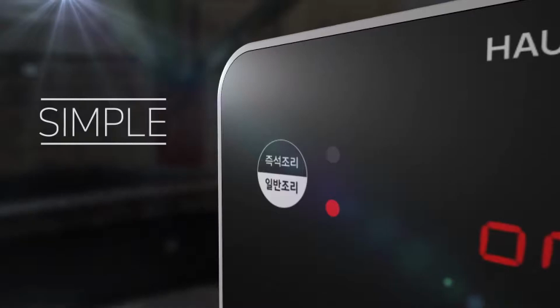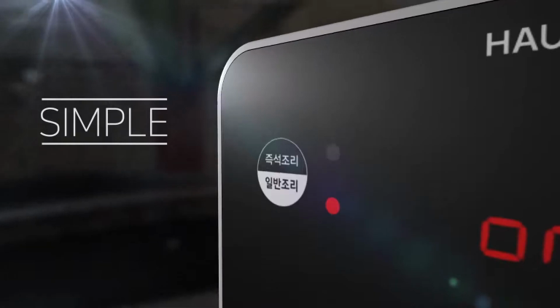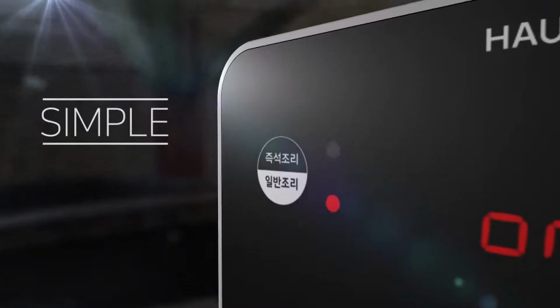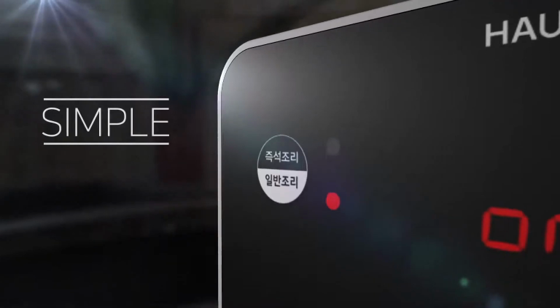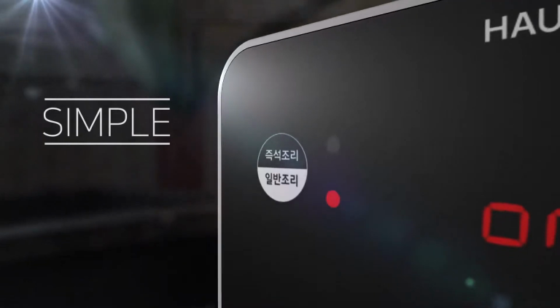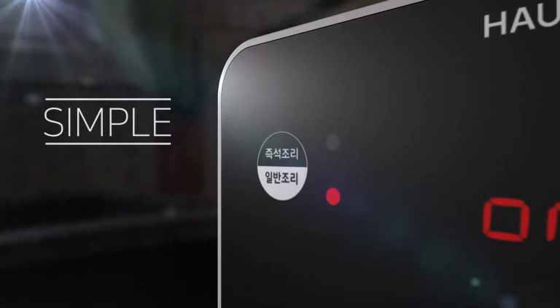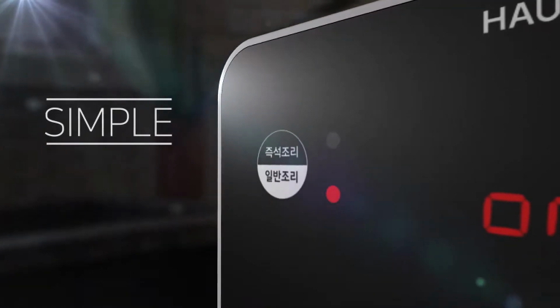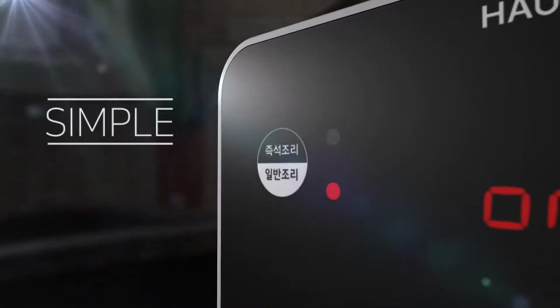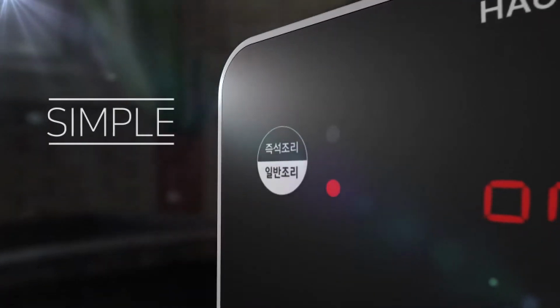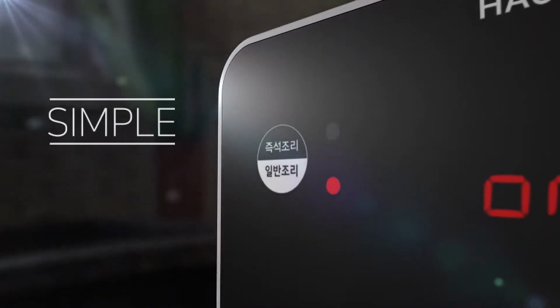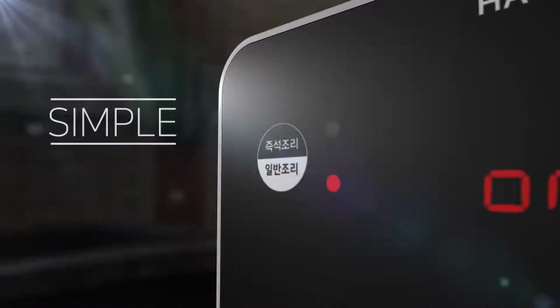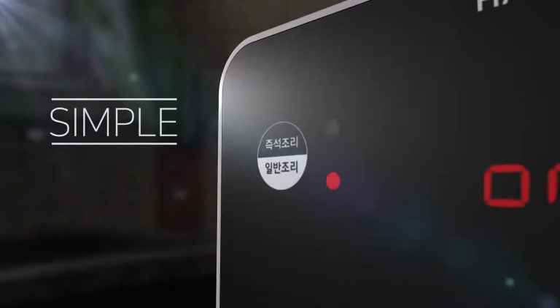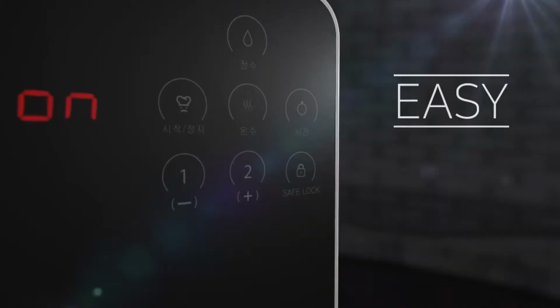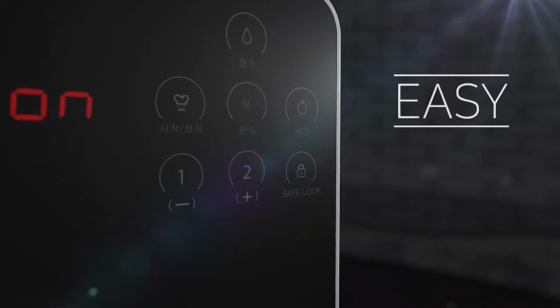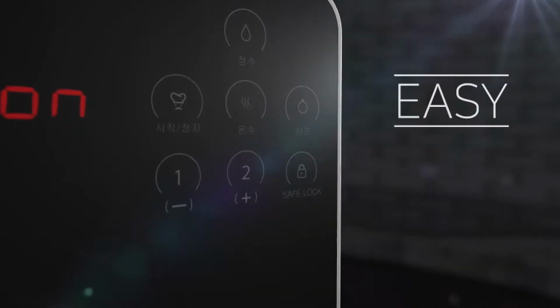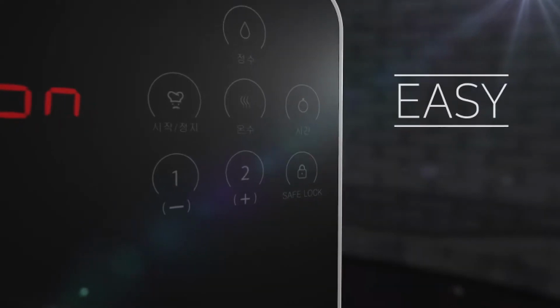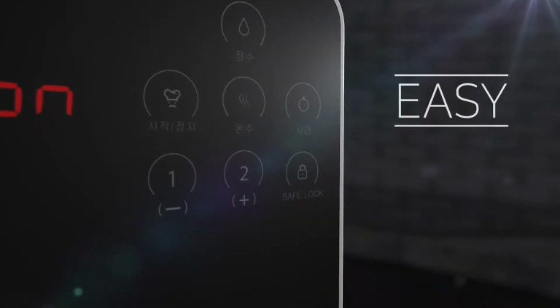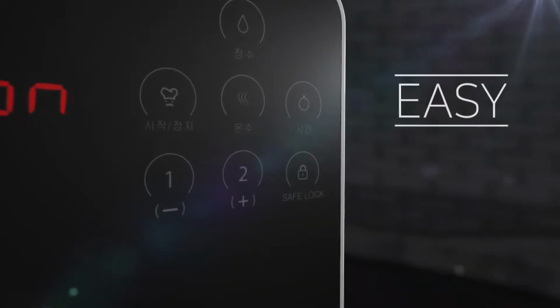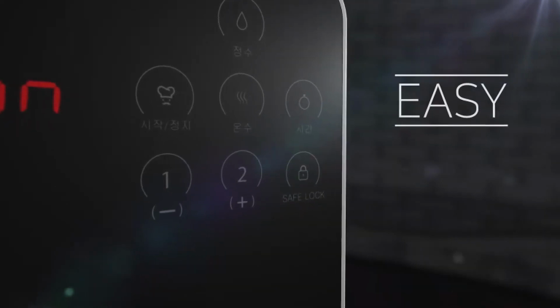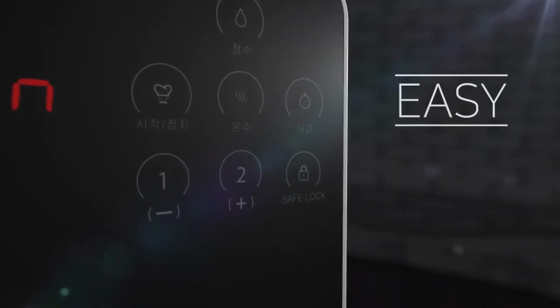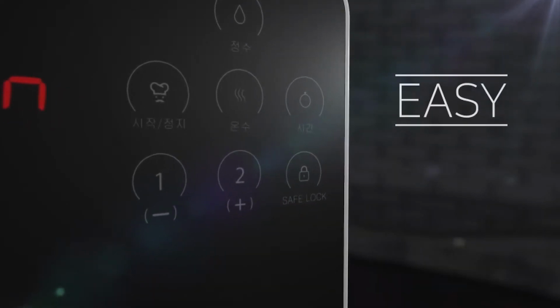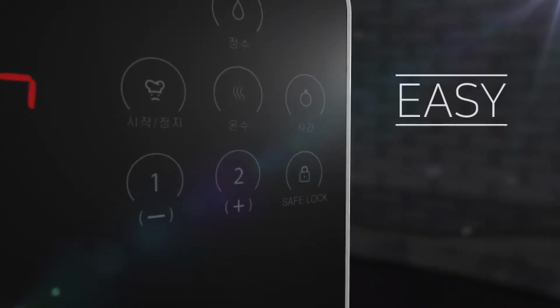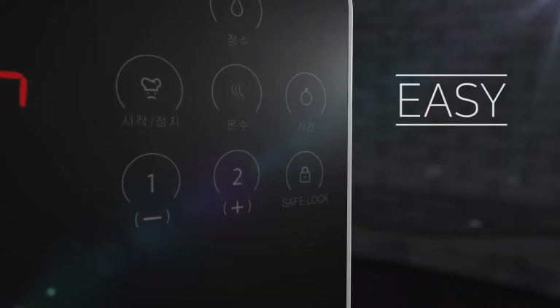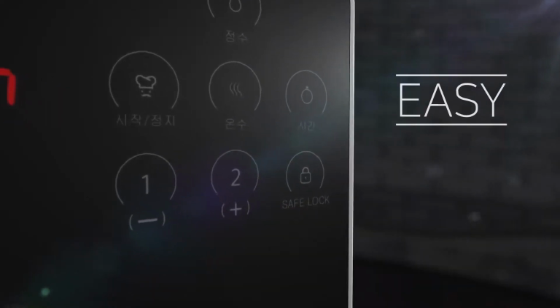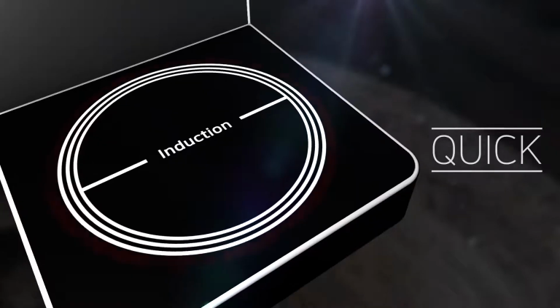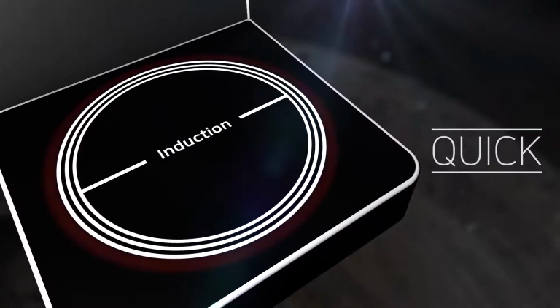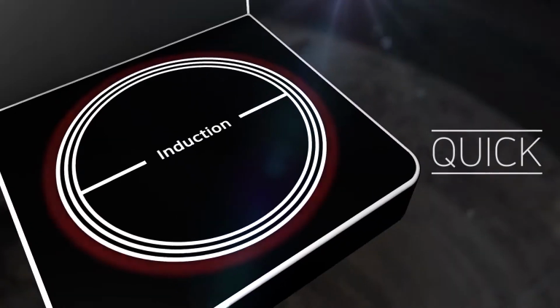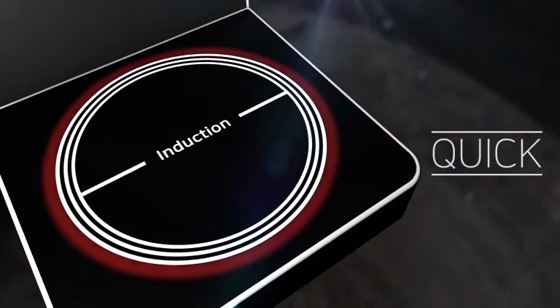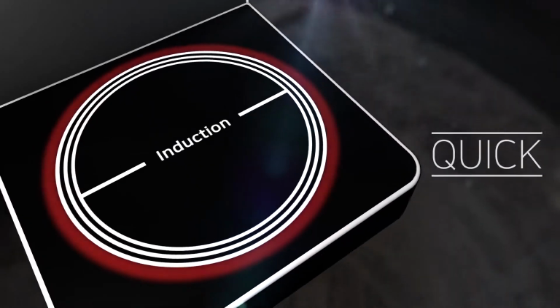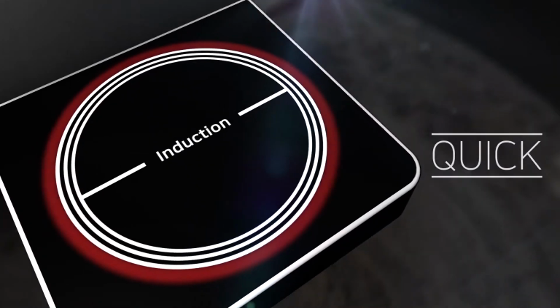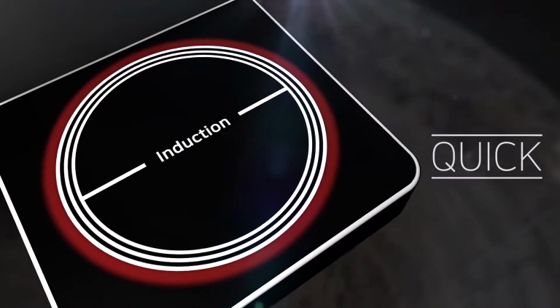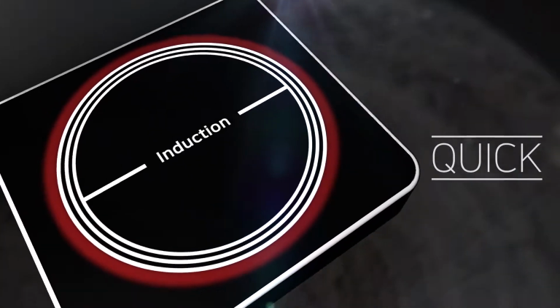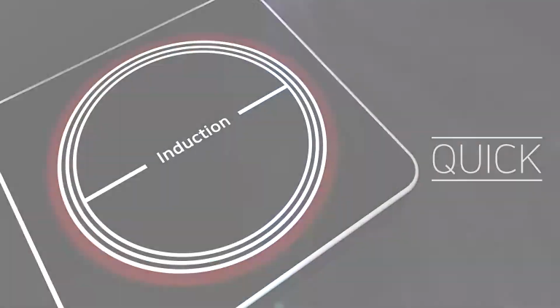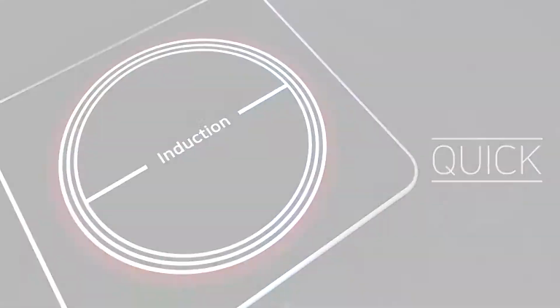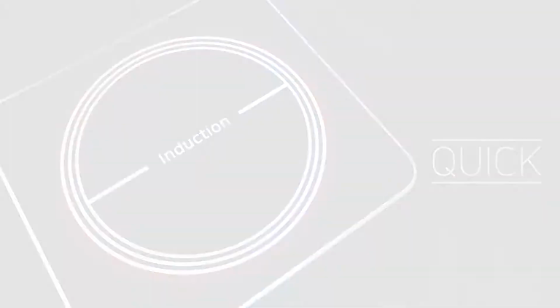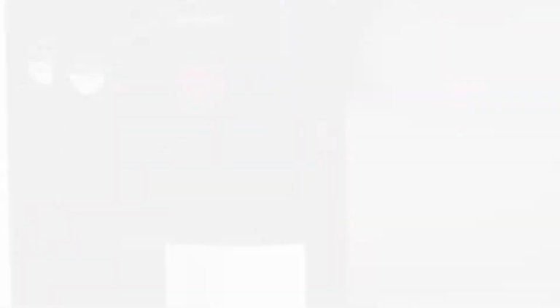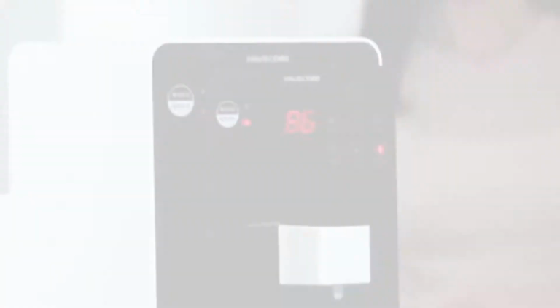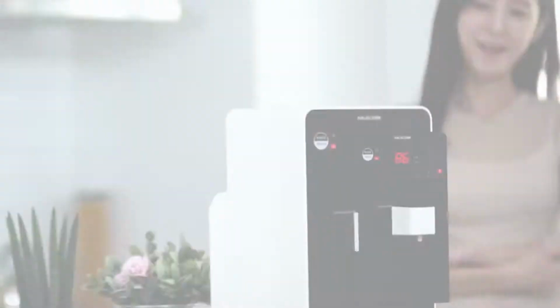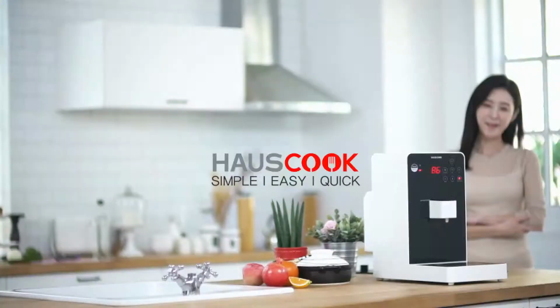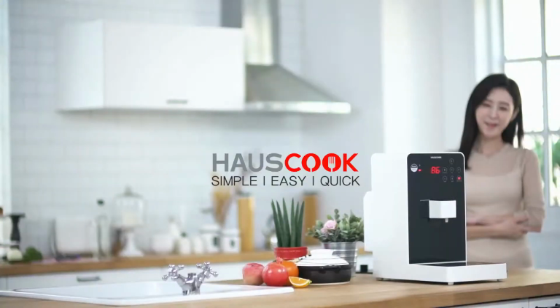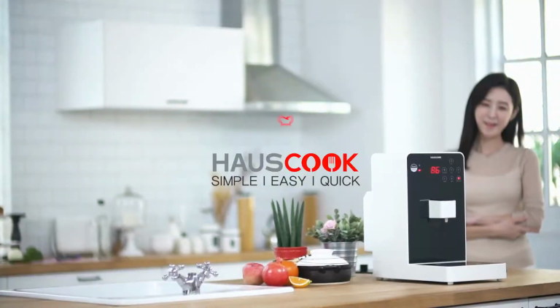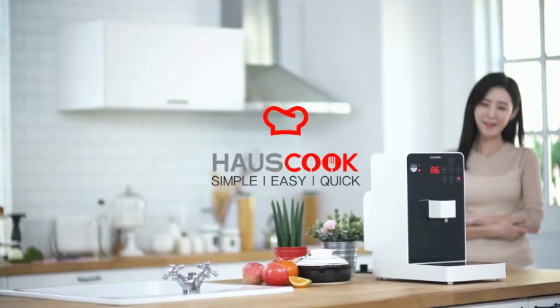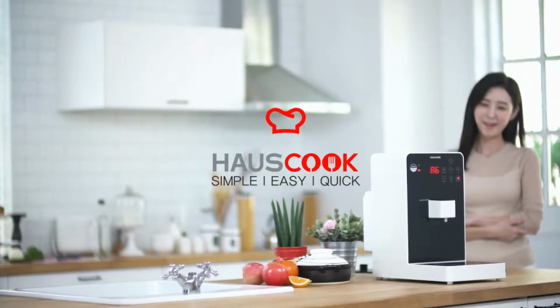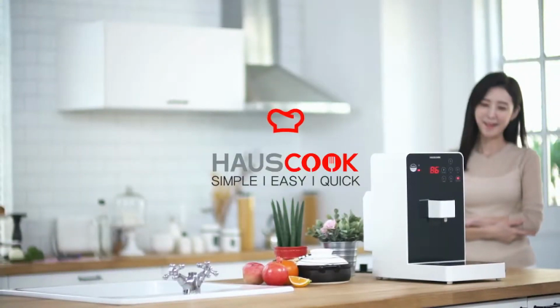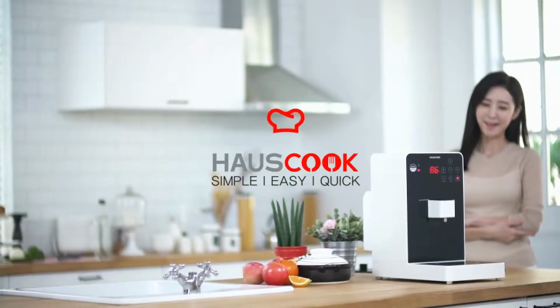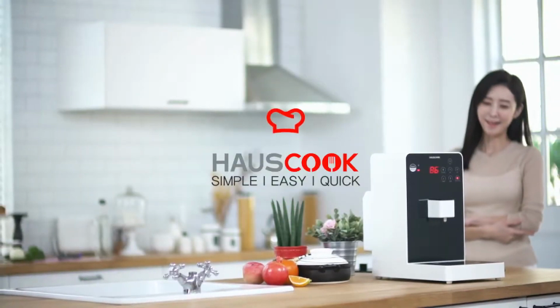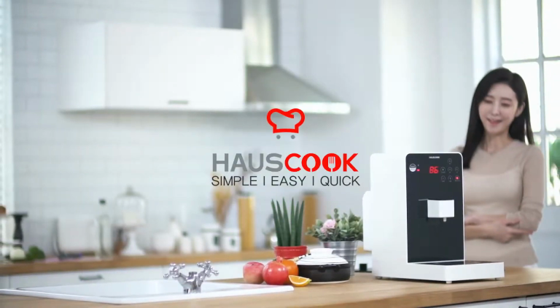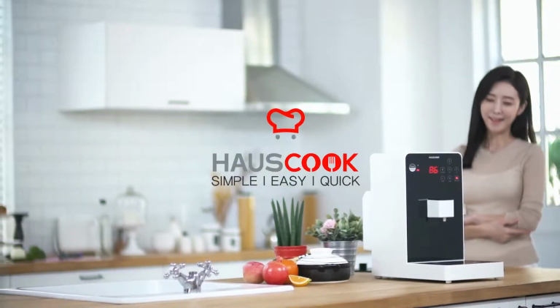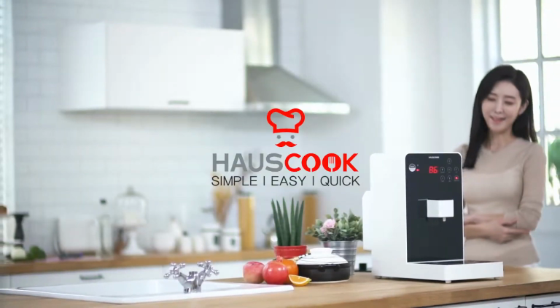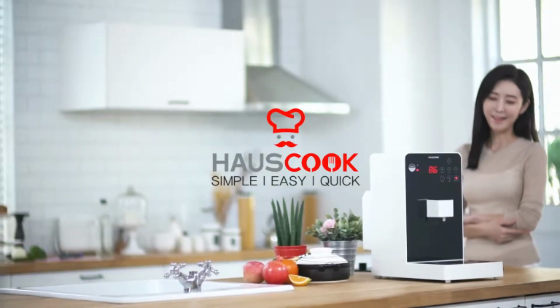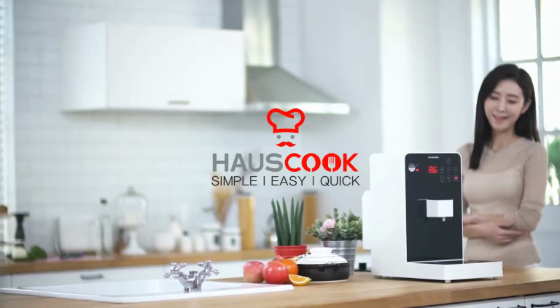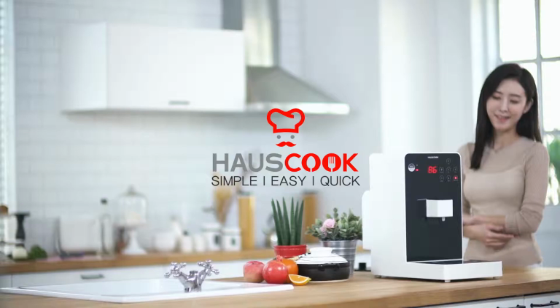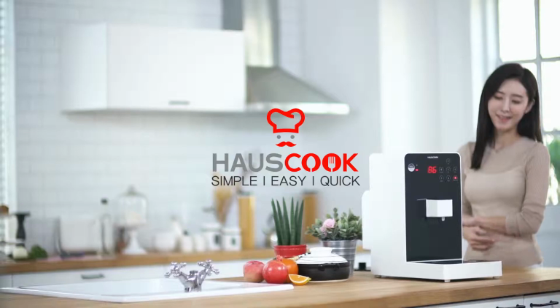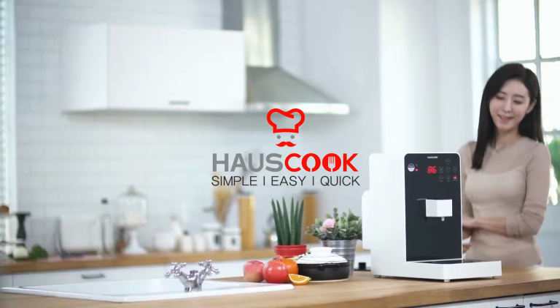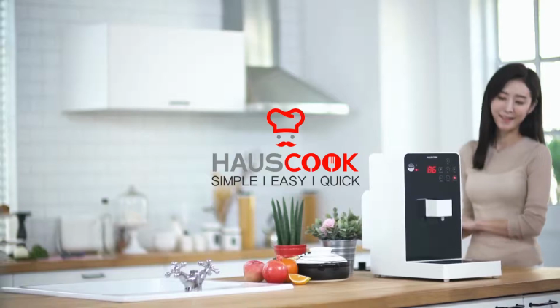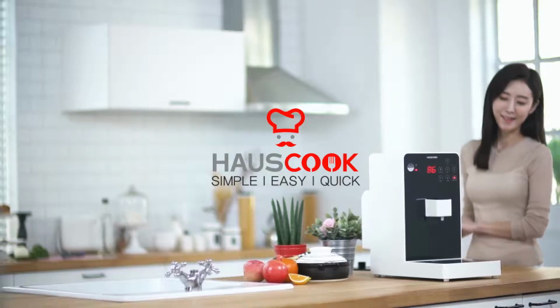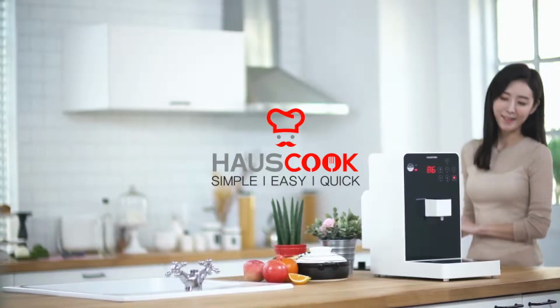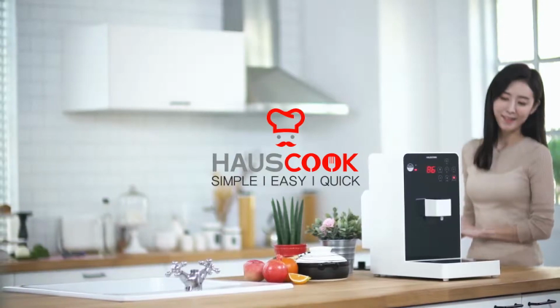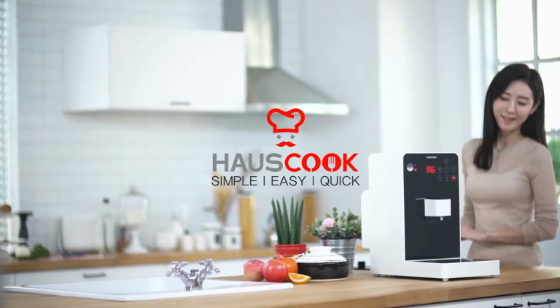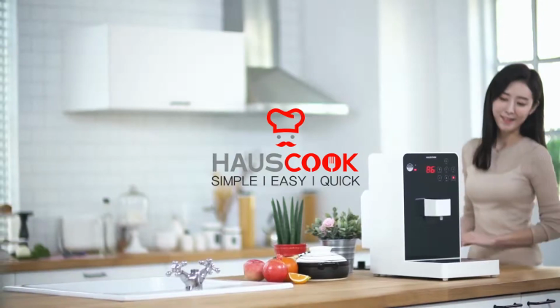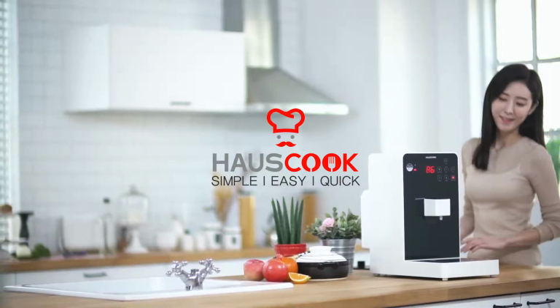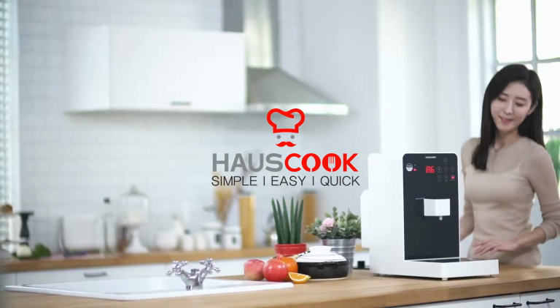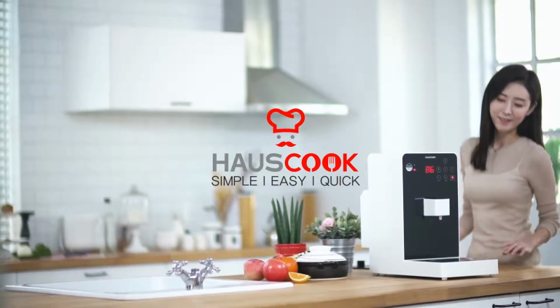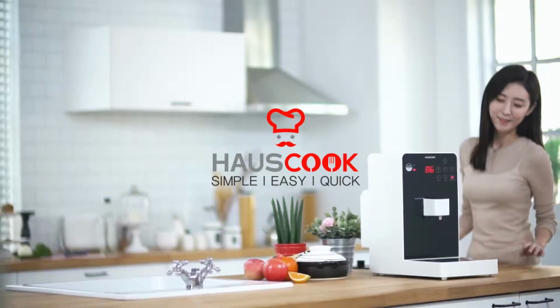Simple. Easy. Quick. Smart Lifestyle by HouseCook.